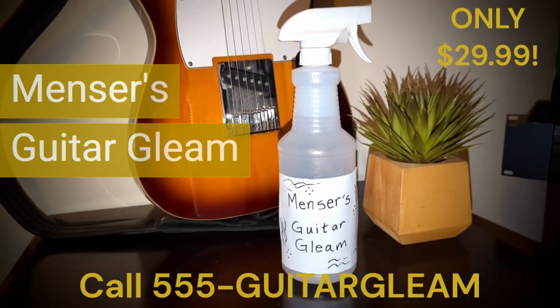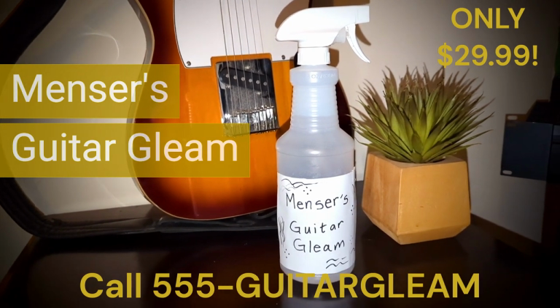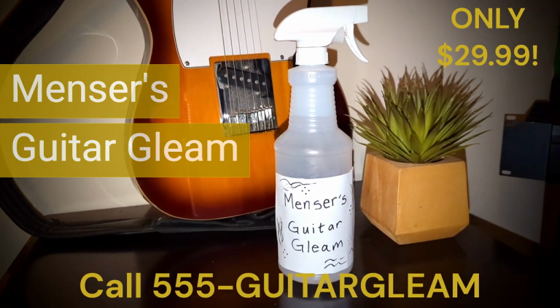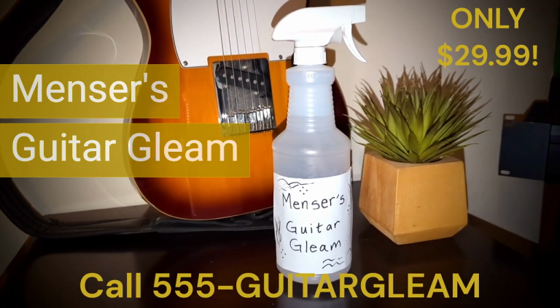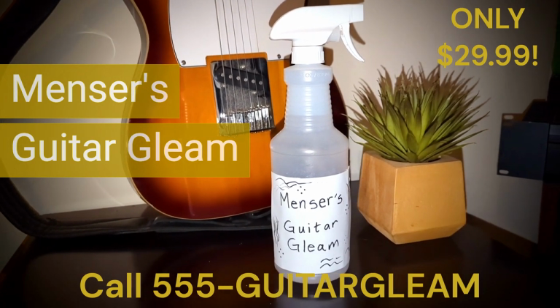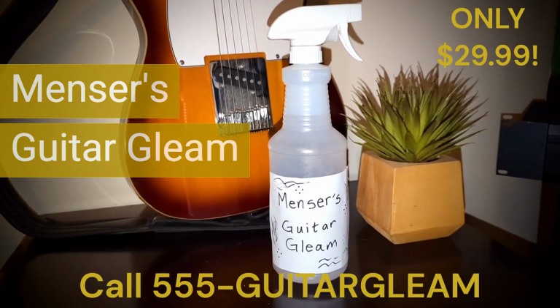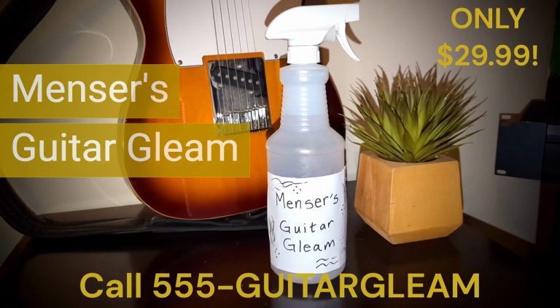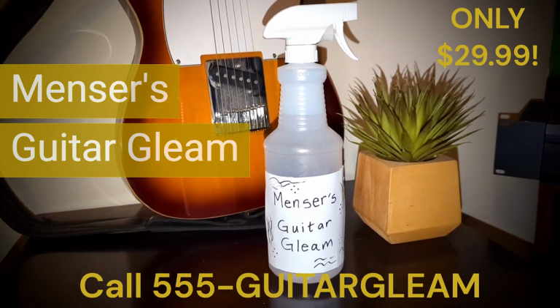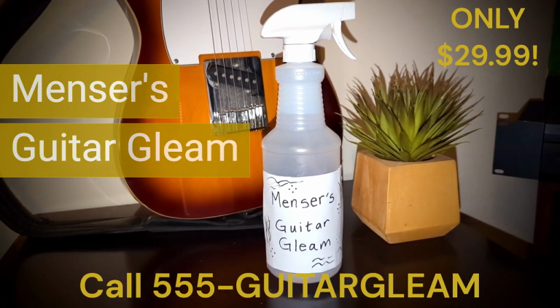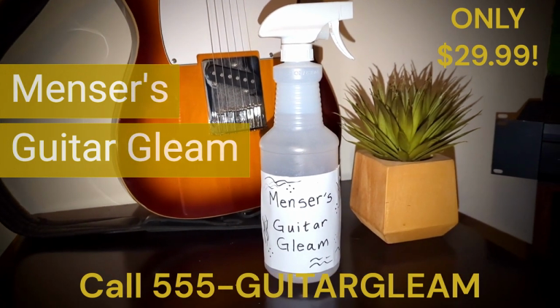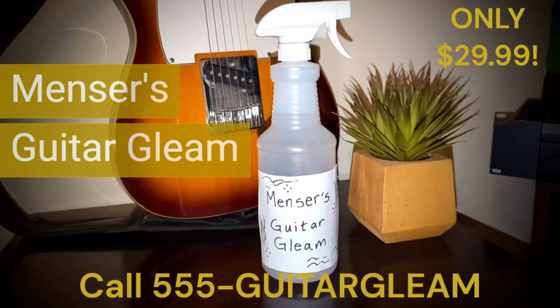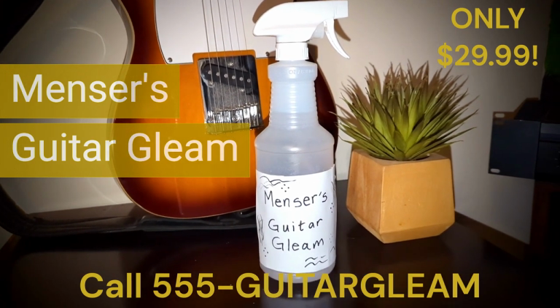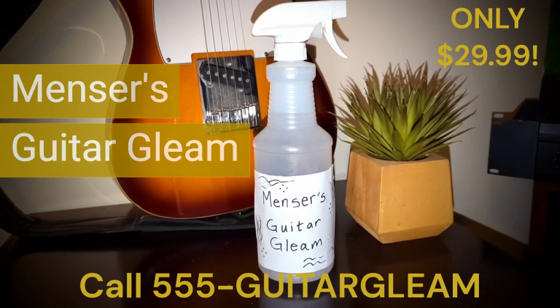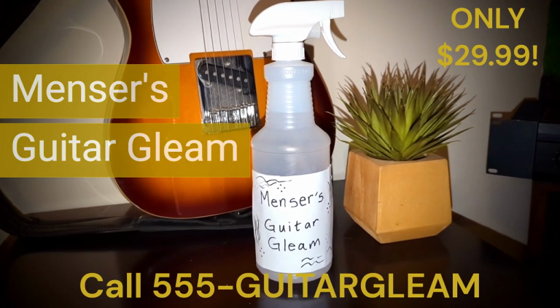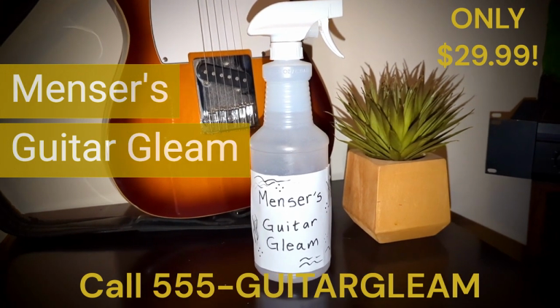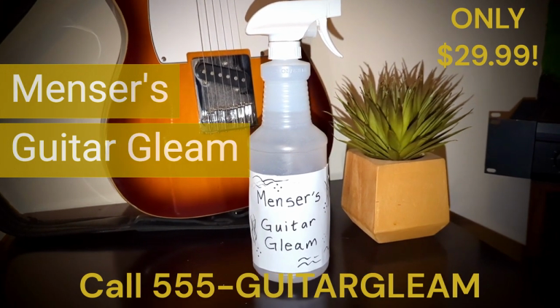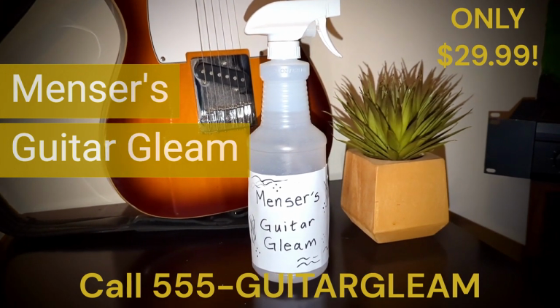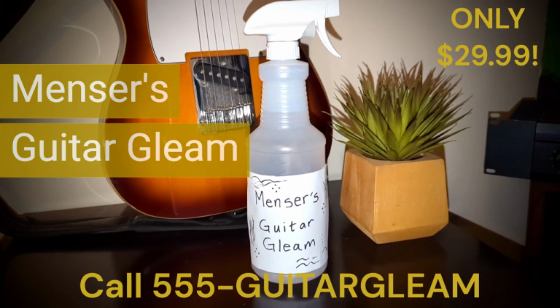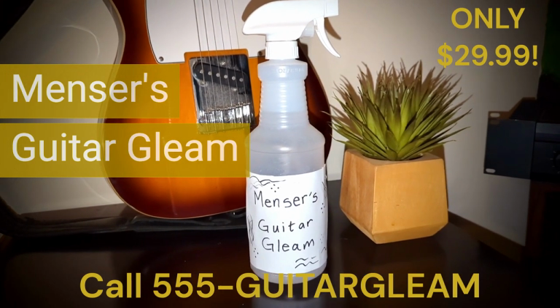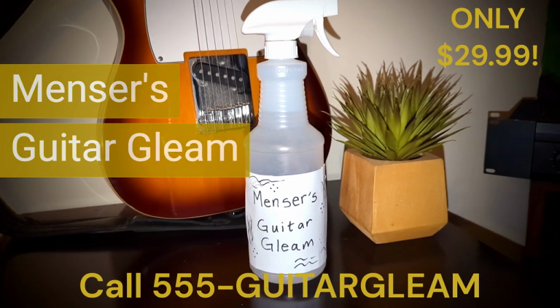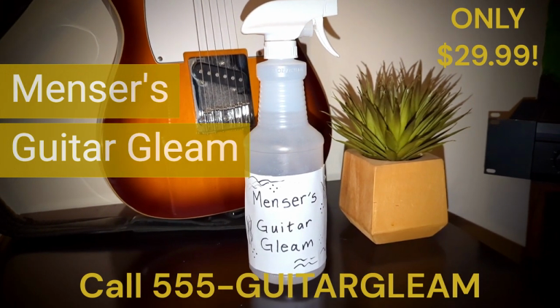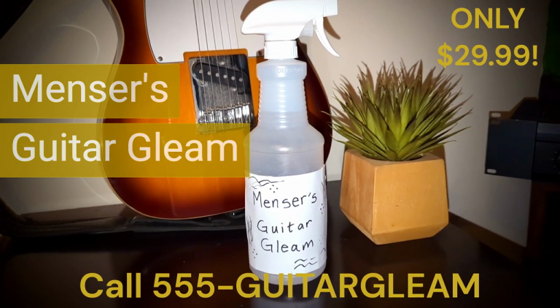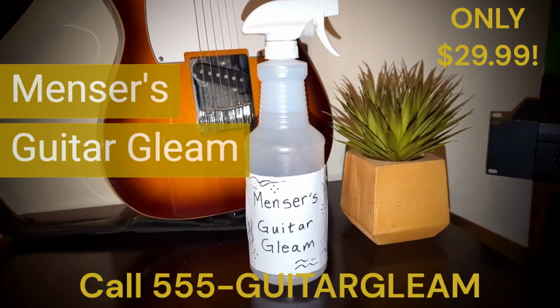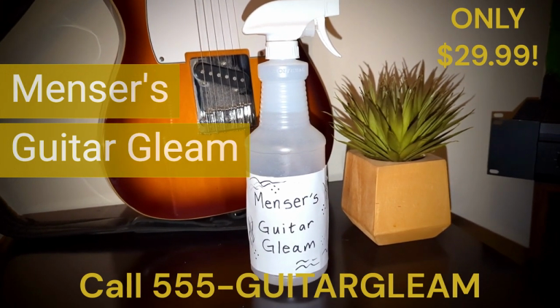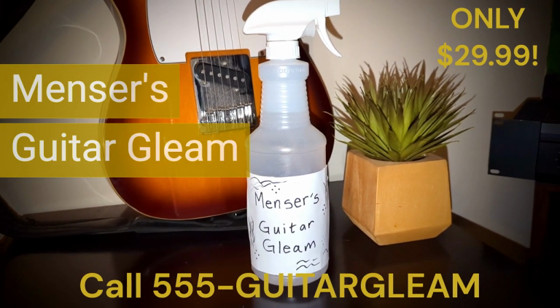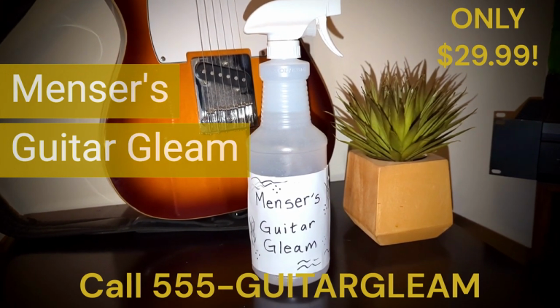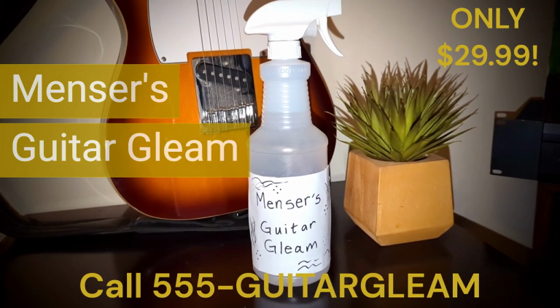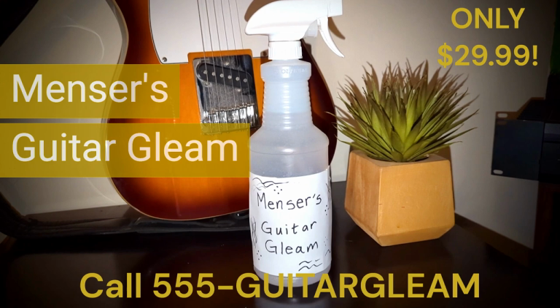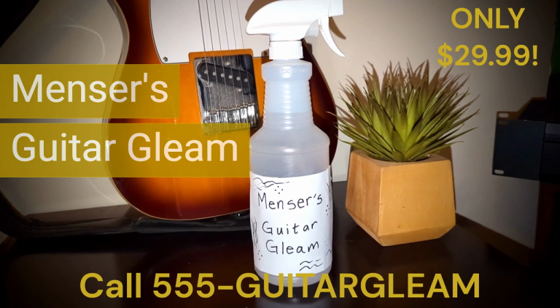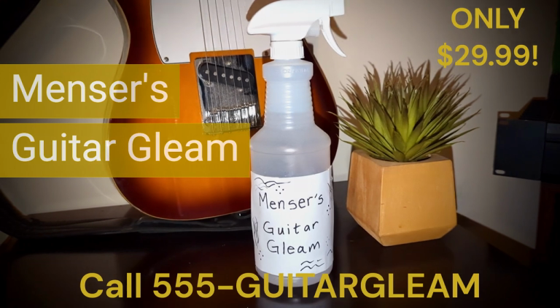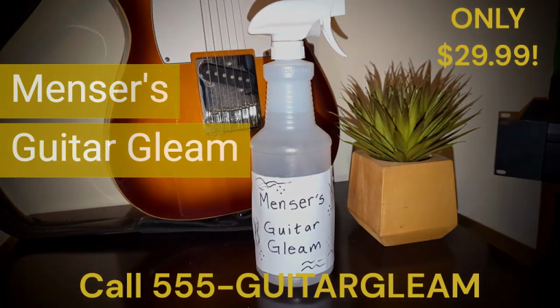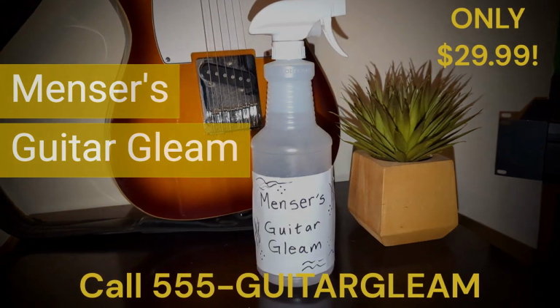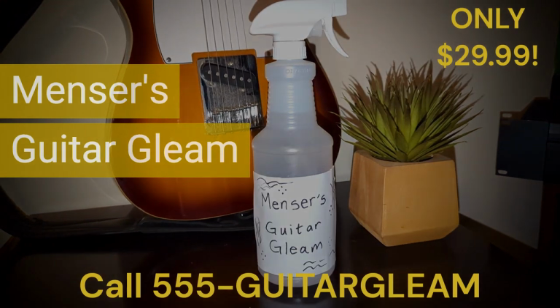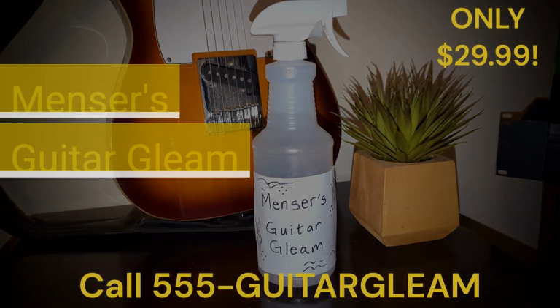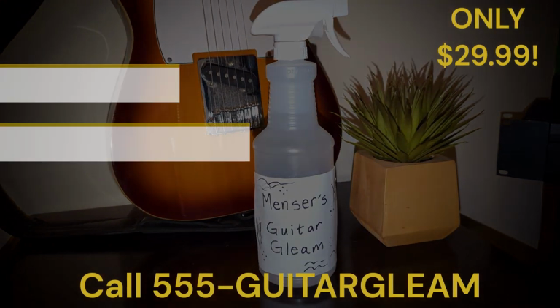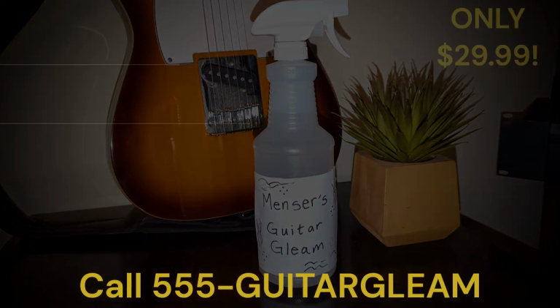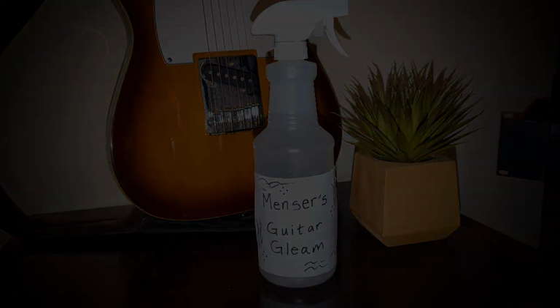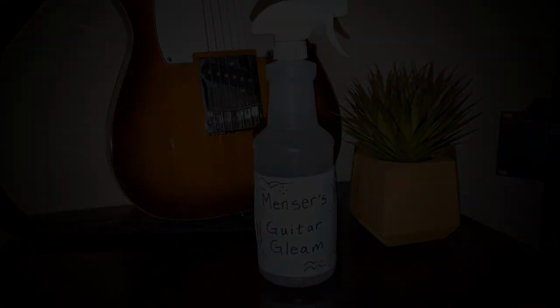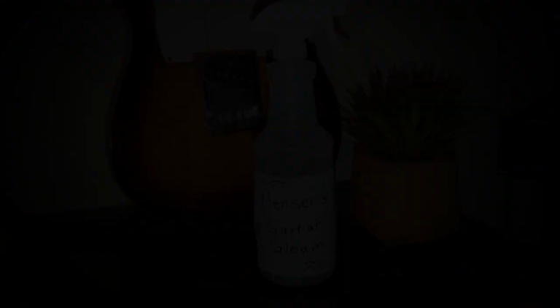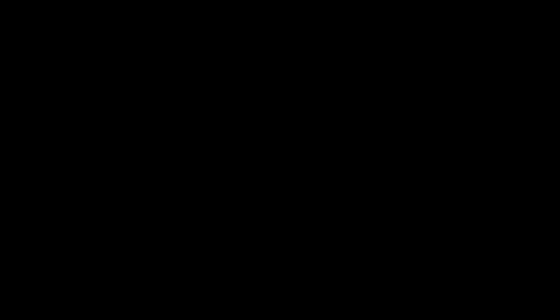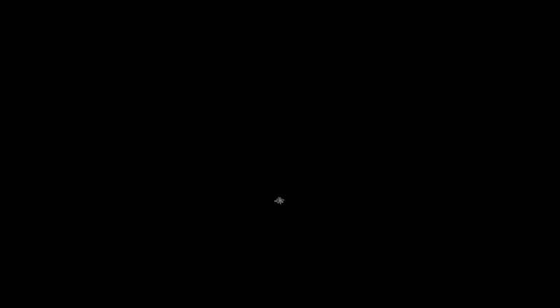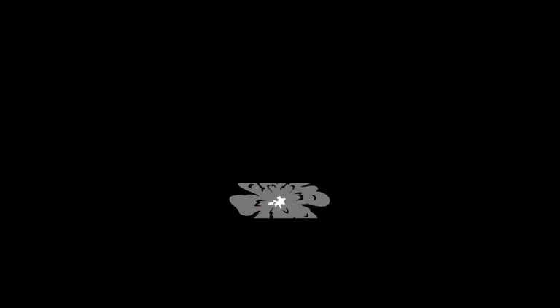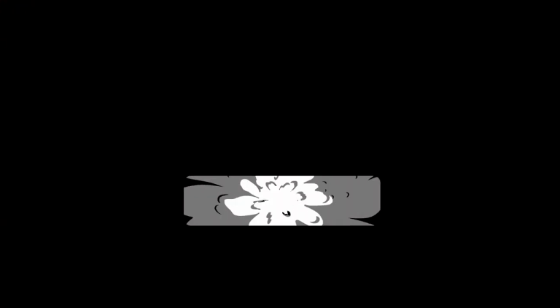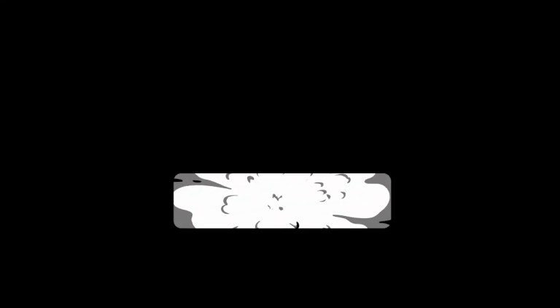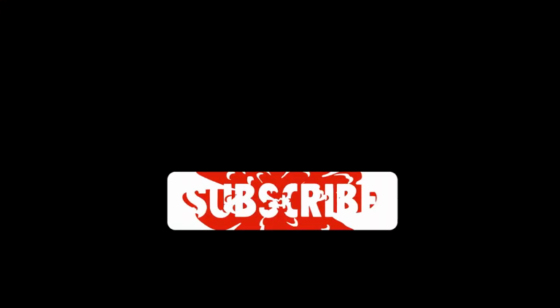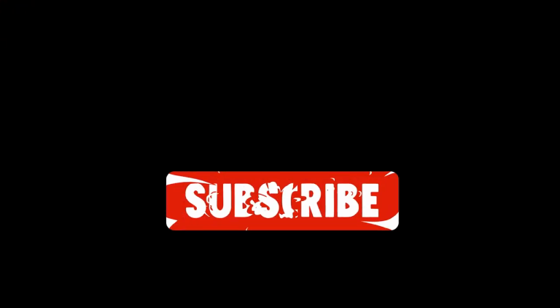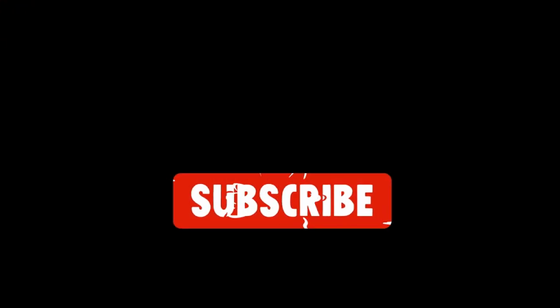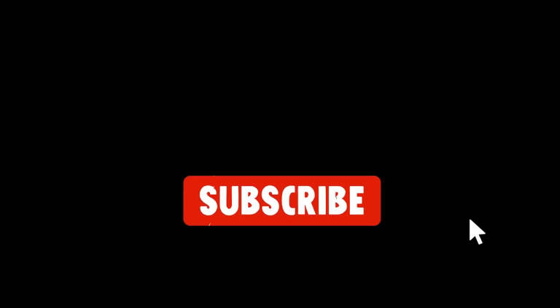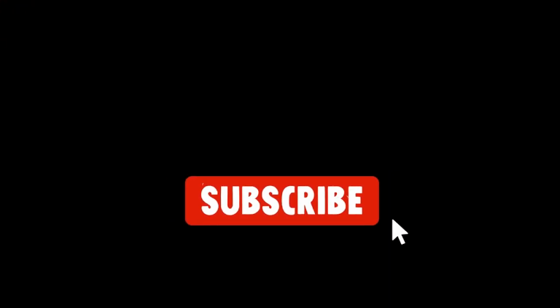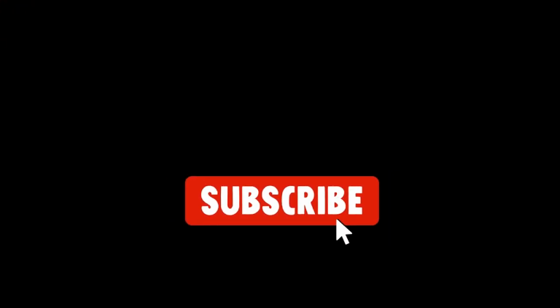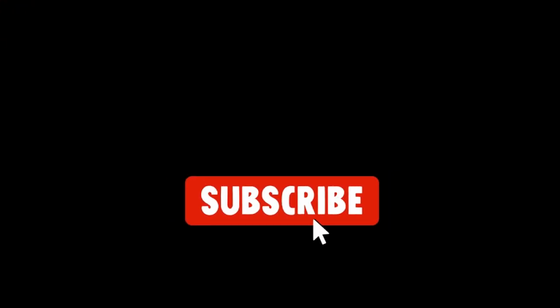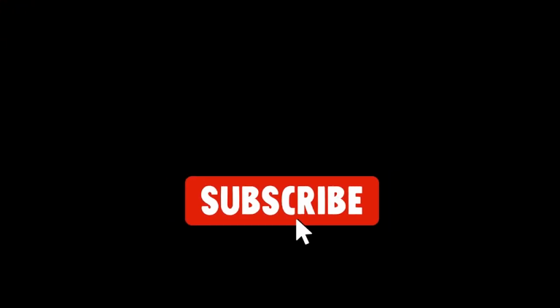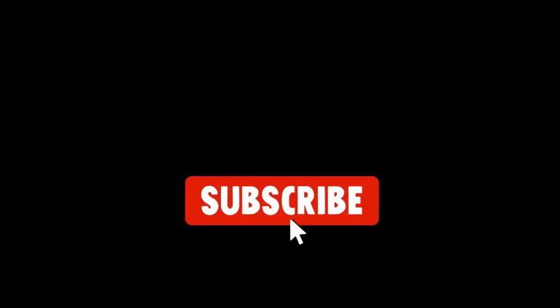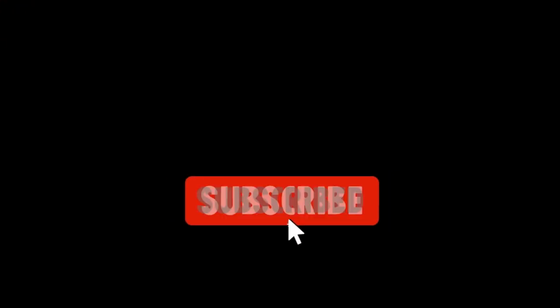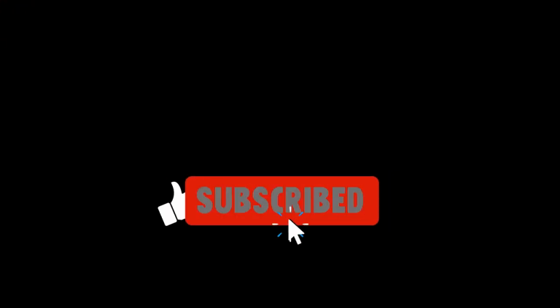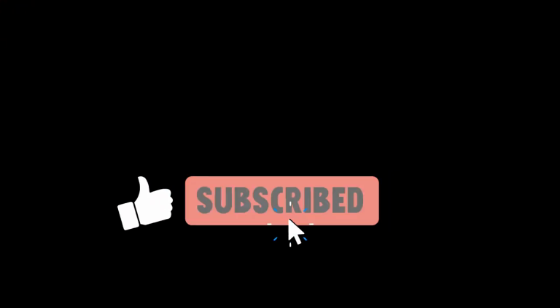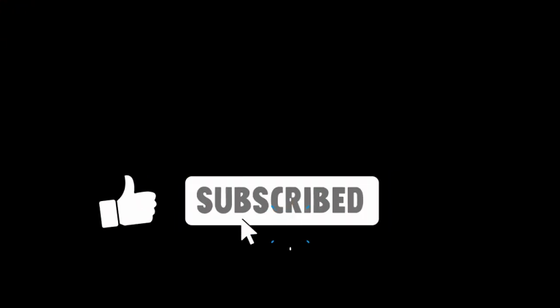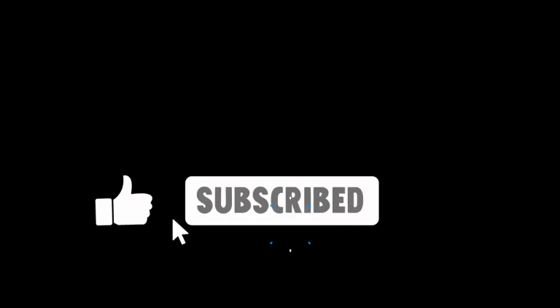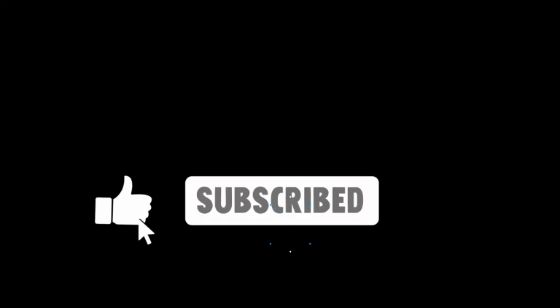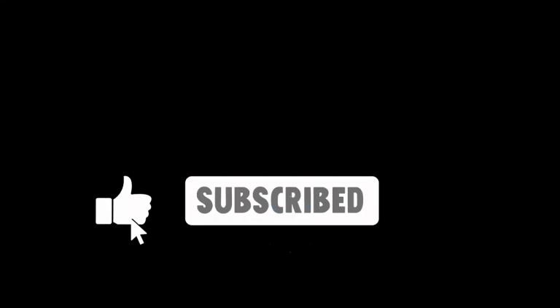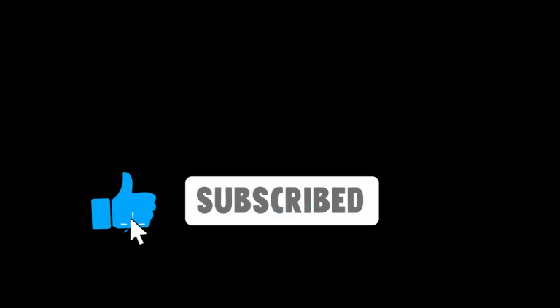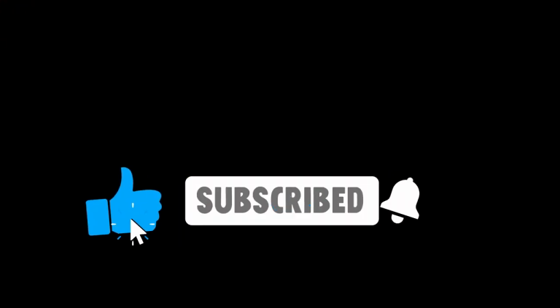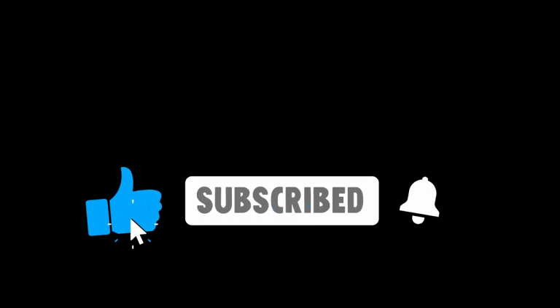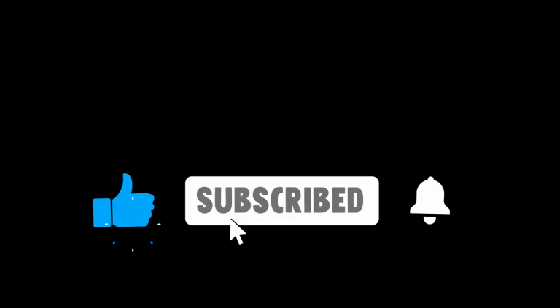Actual results may vary. Some guitars may gleam more than others. Hasn't been tested on violins or banjos. It can even keep you hydrated on a hot day!